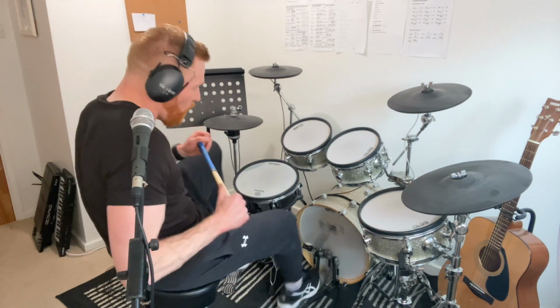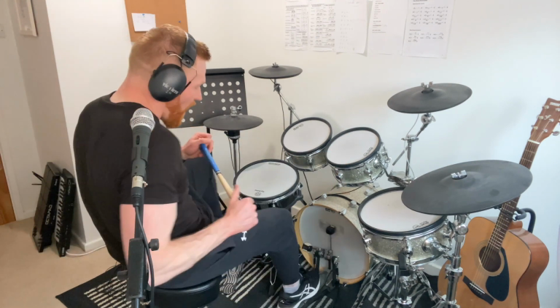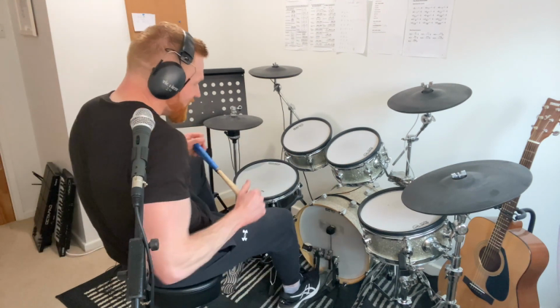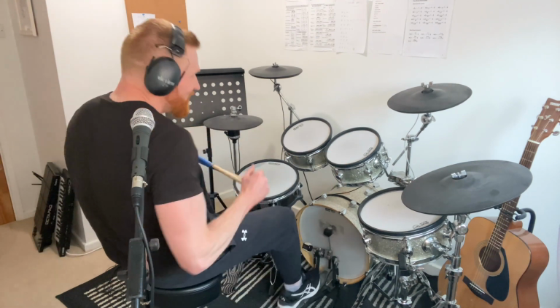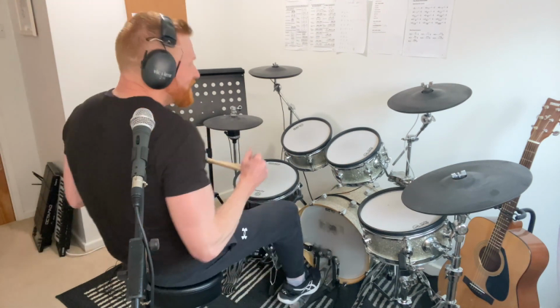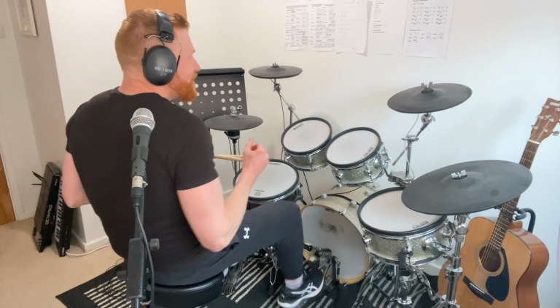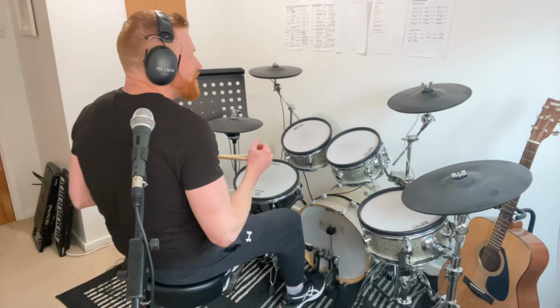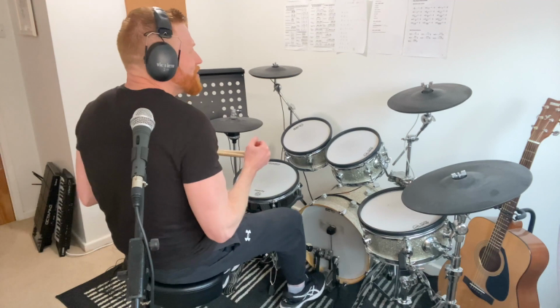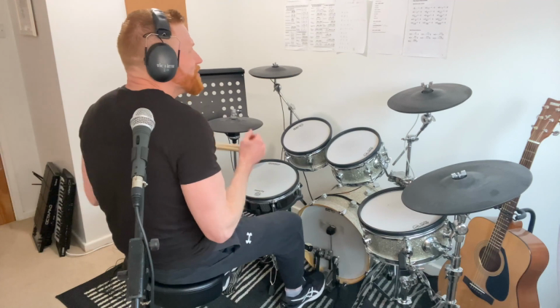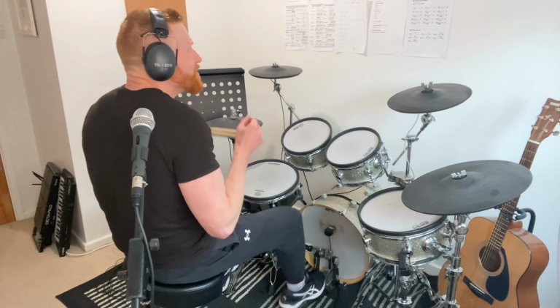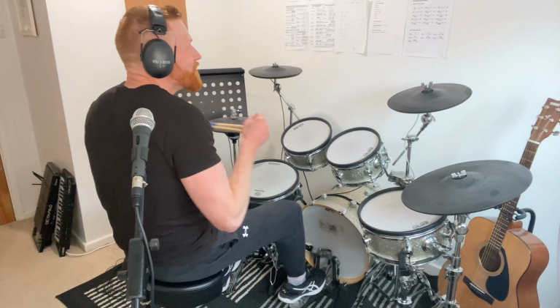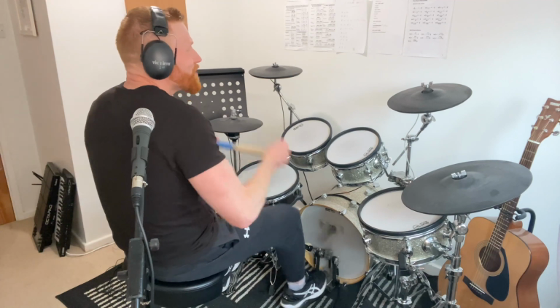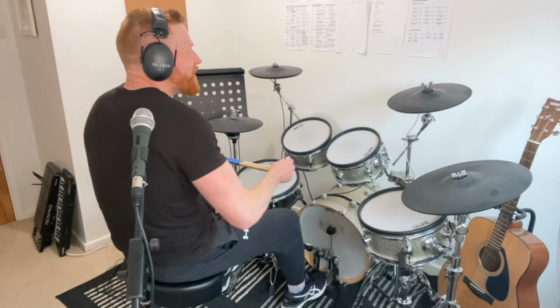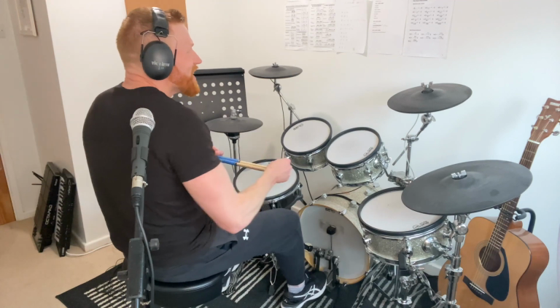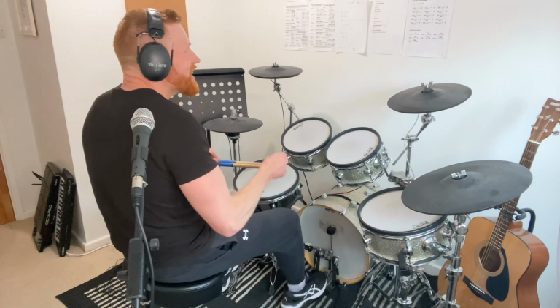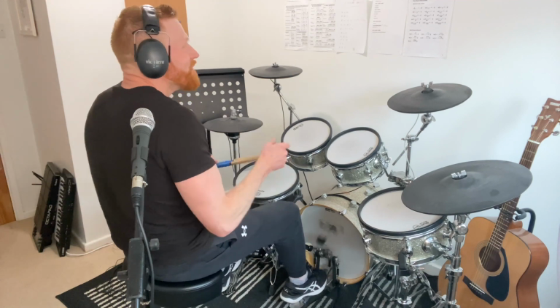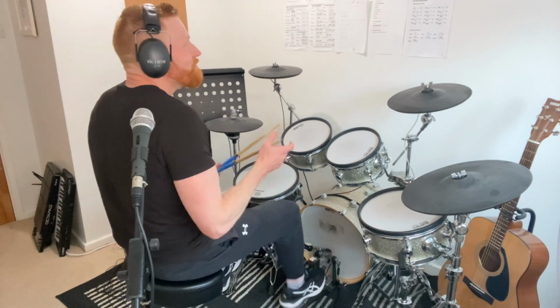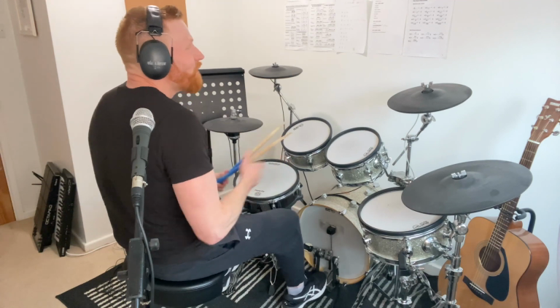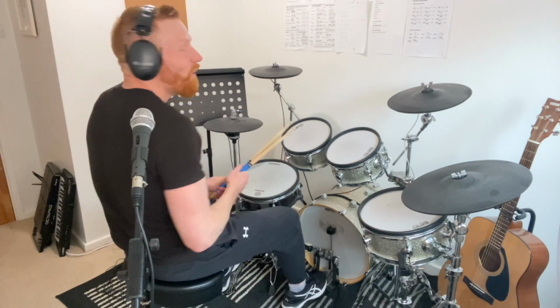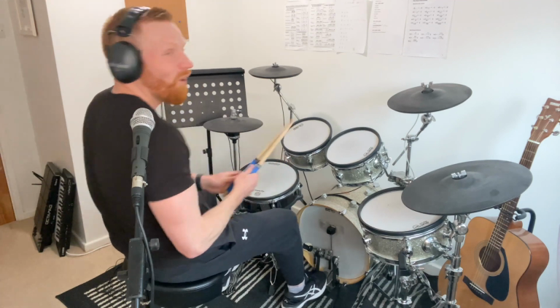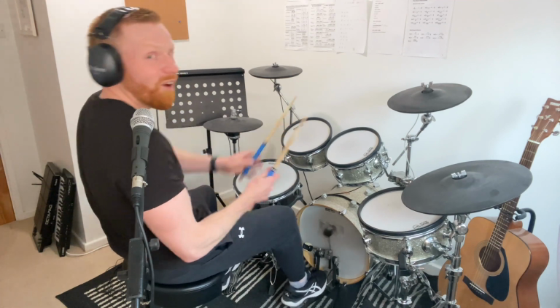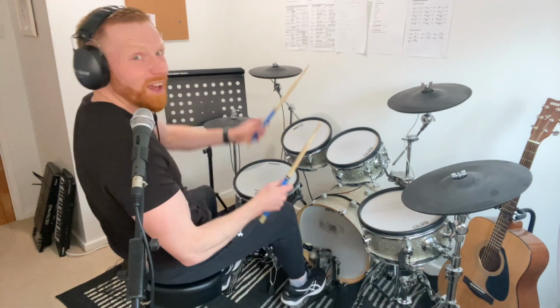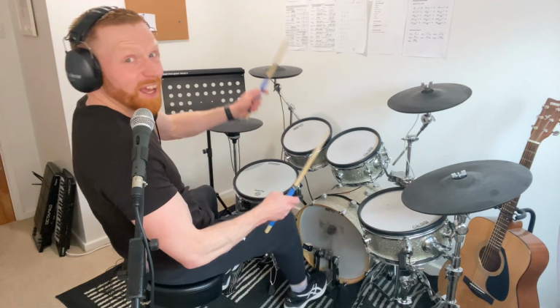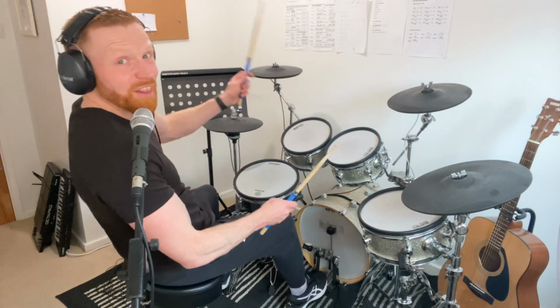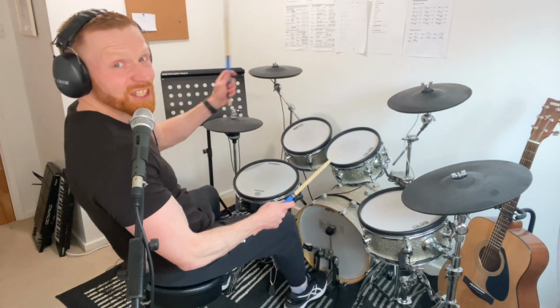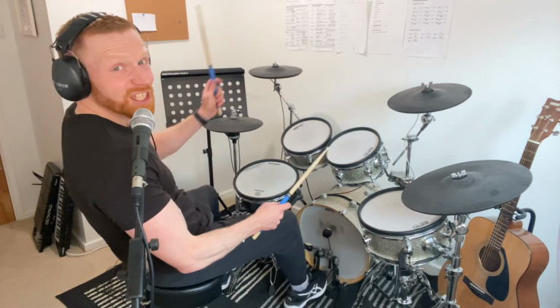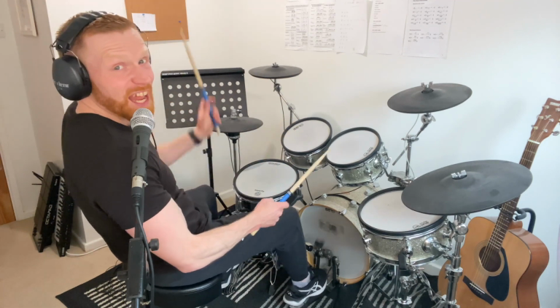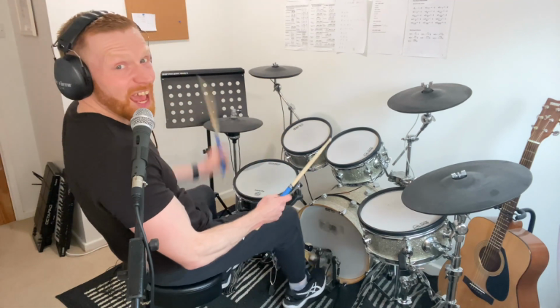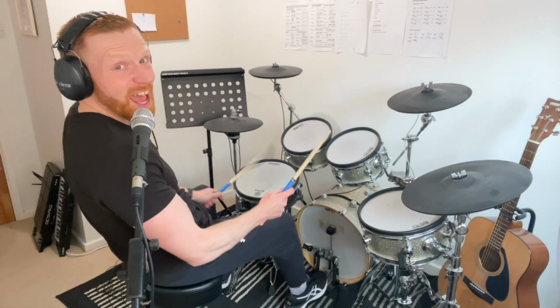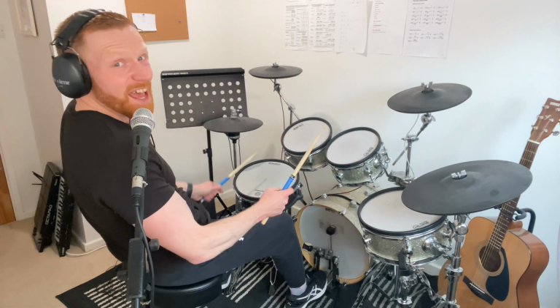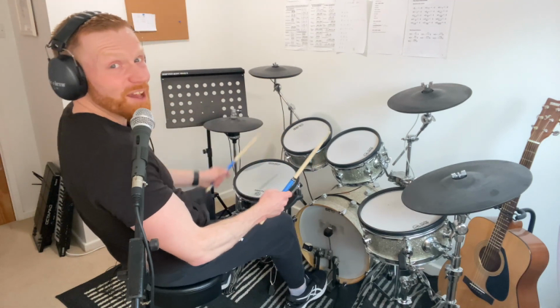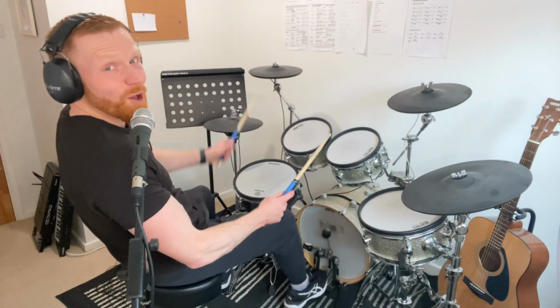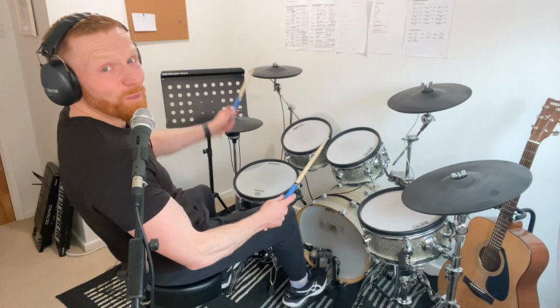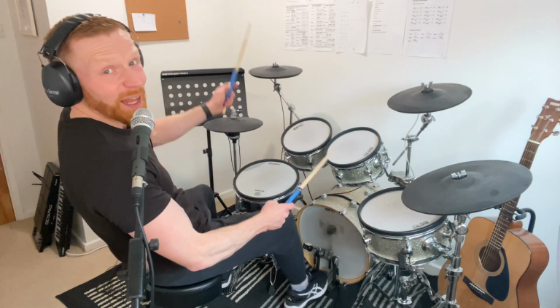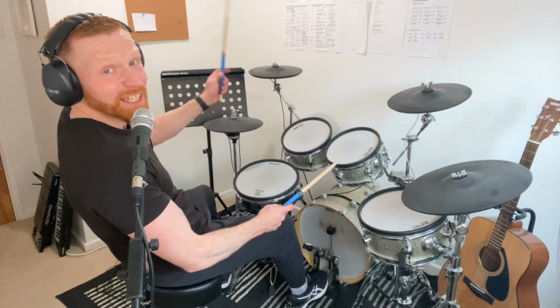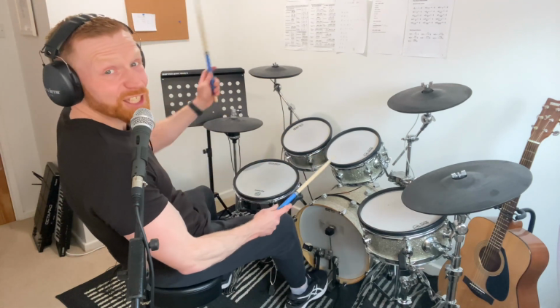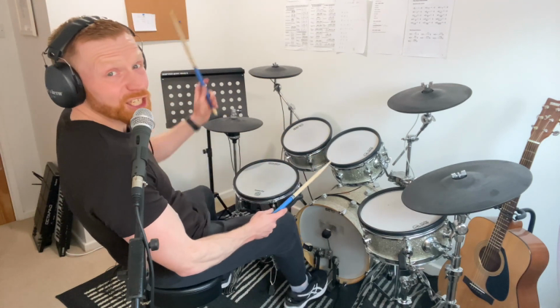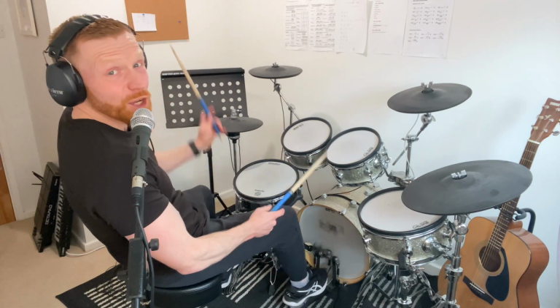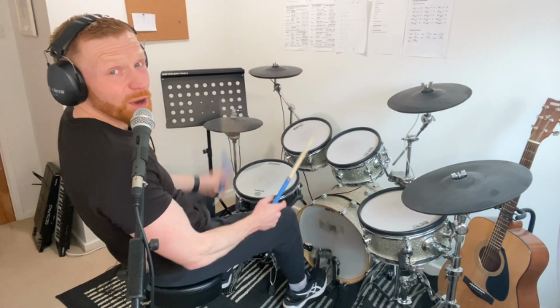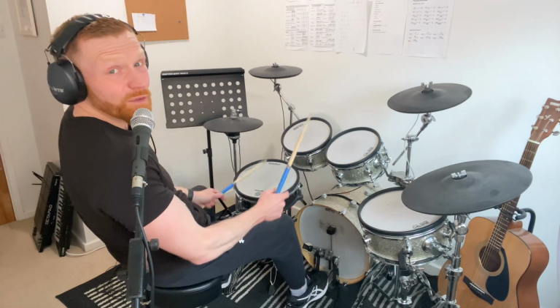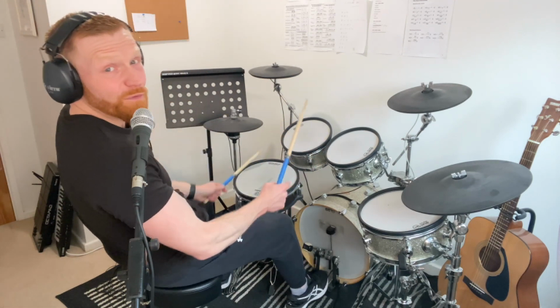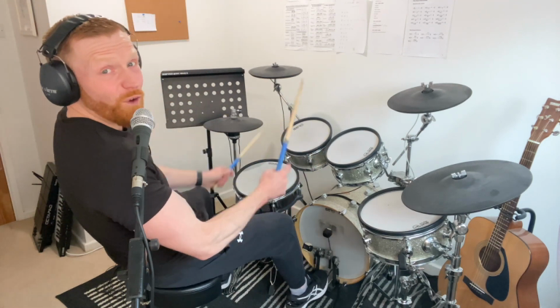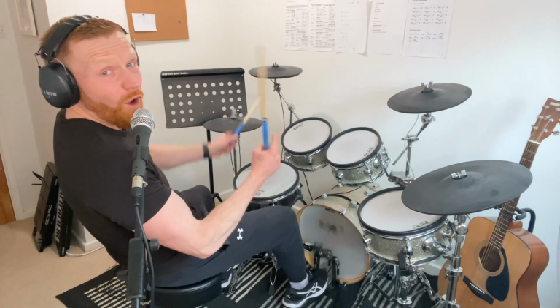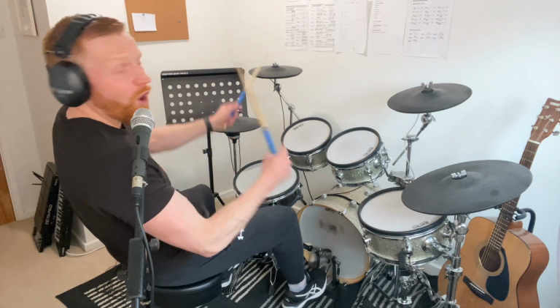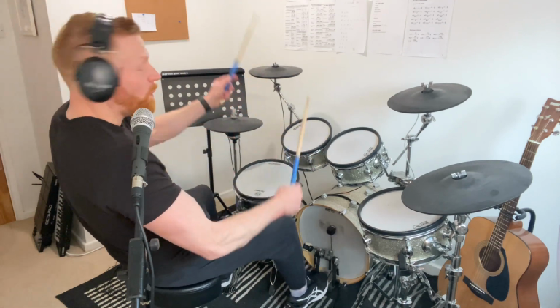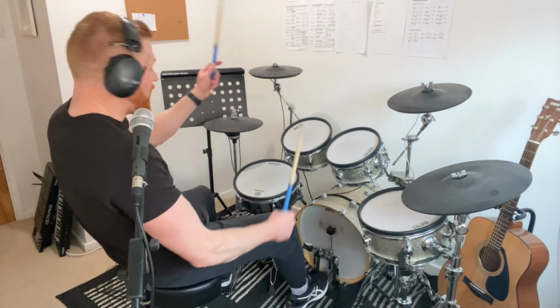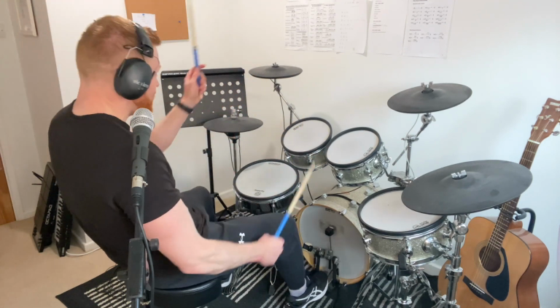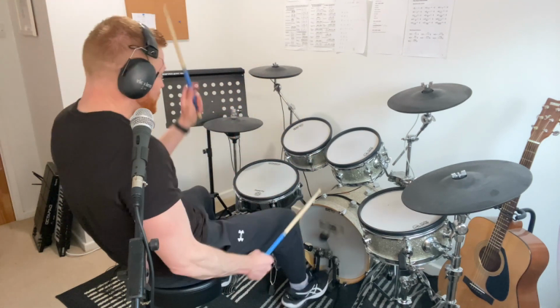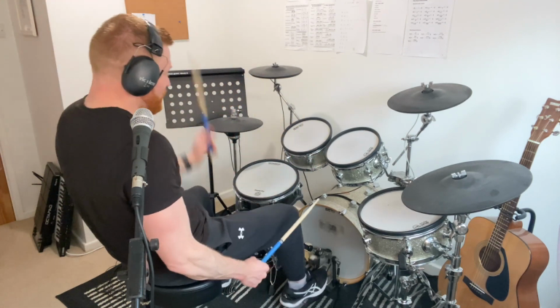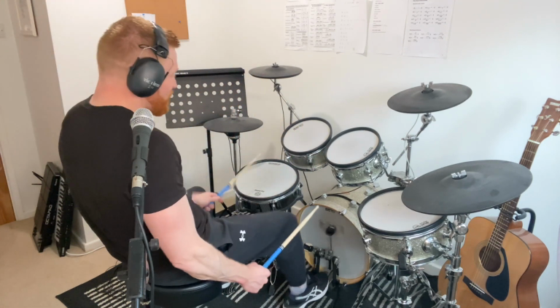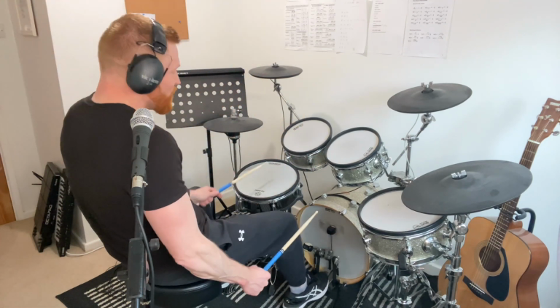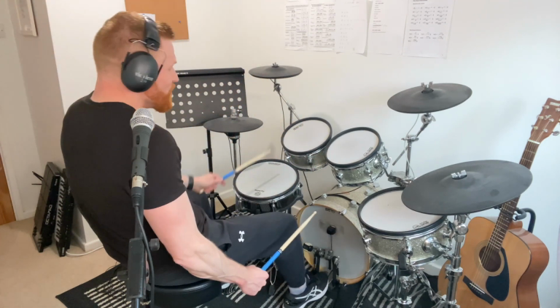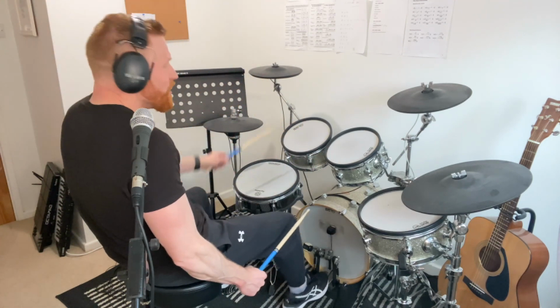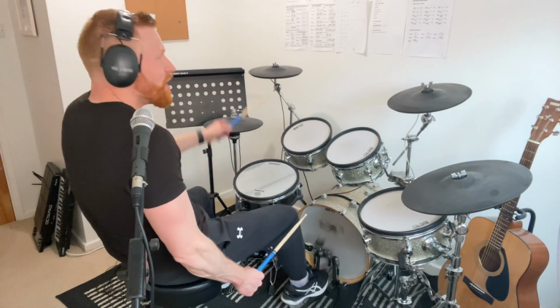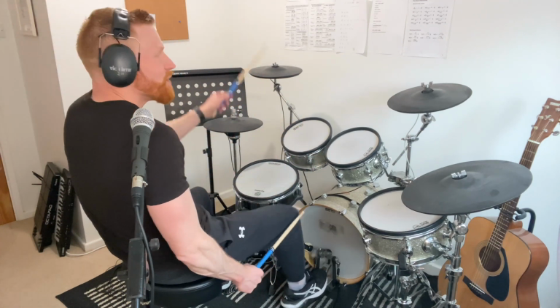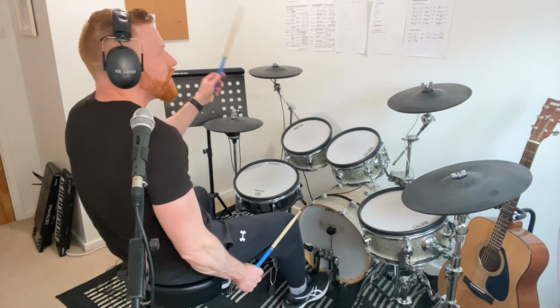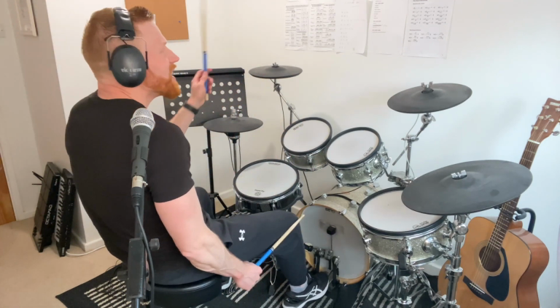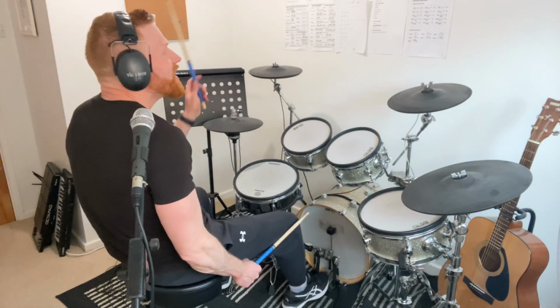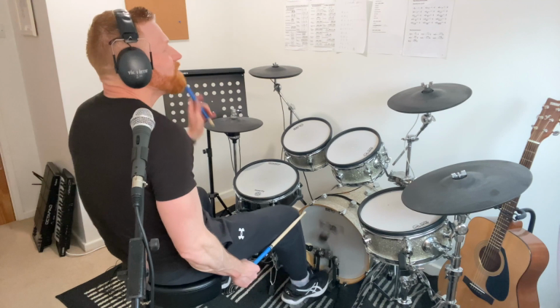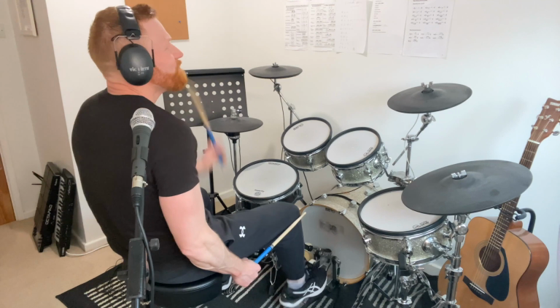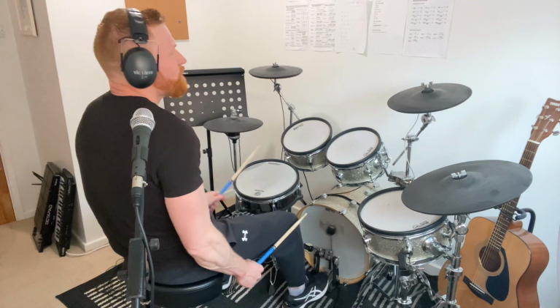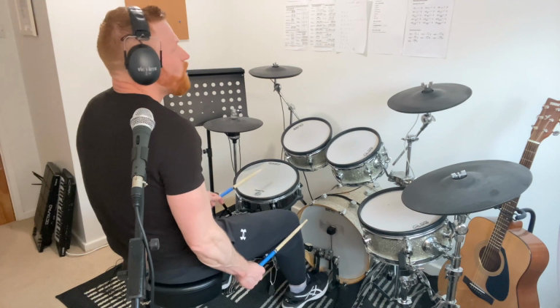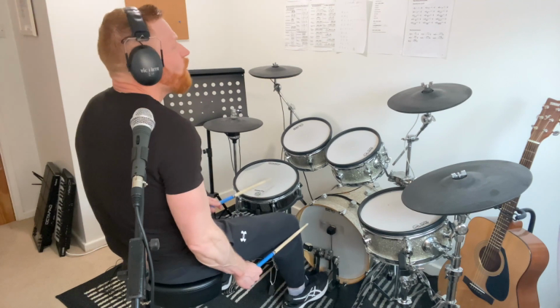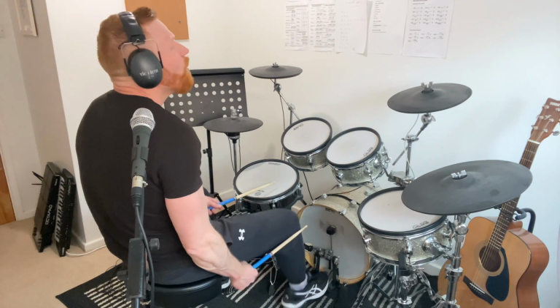One, two, three, four. The snare plays two and four. One, two, three, four. One, two, three, four.